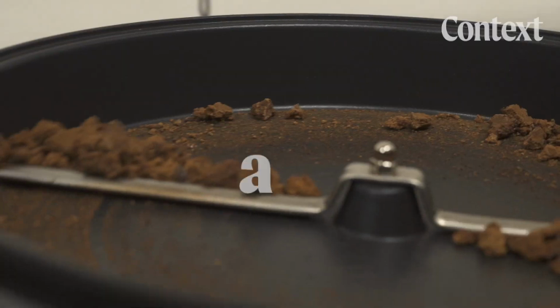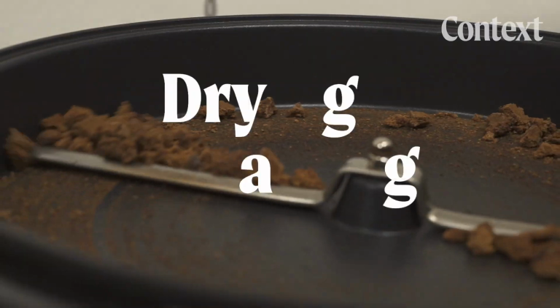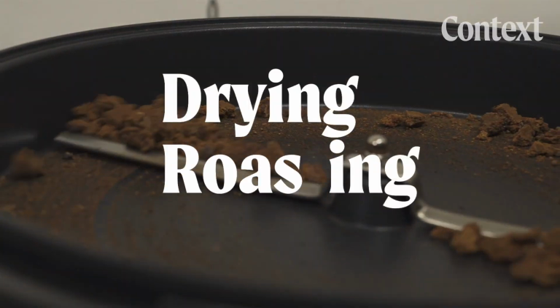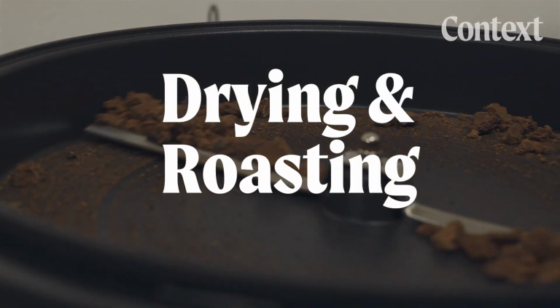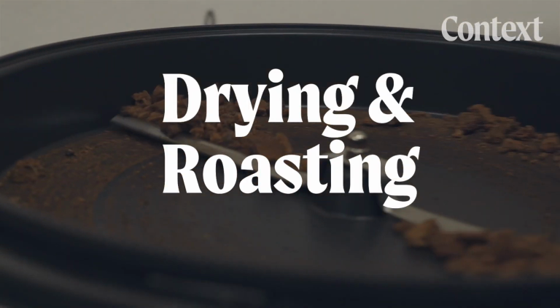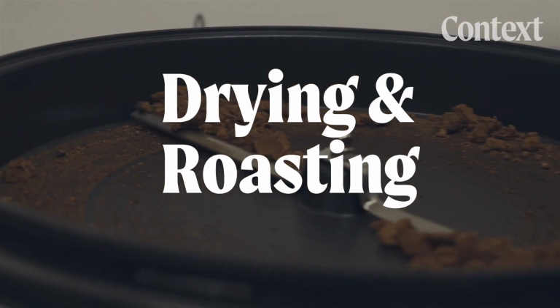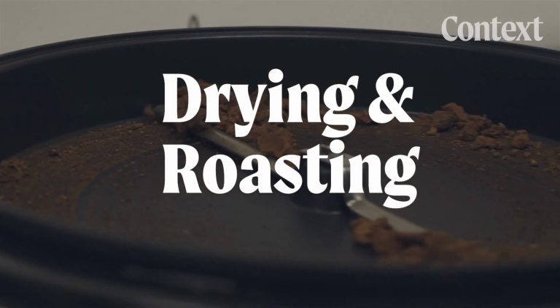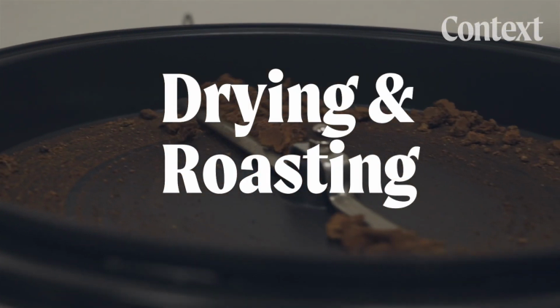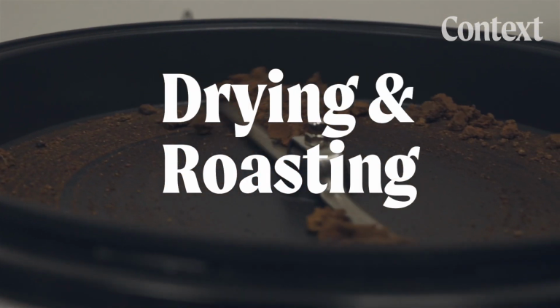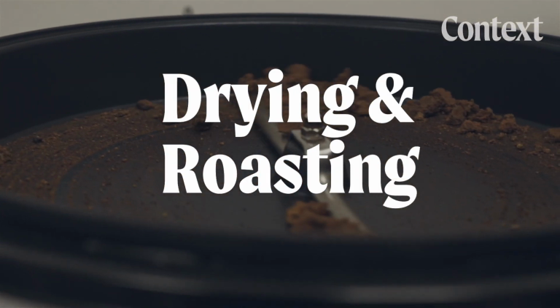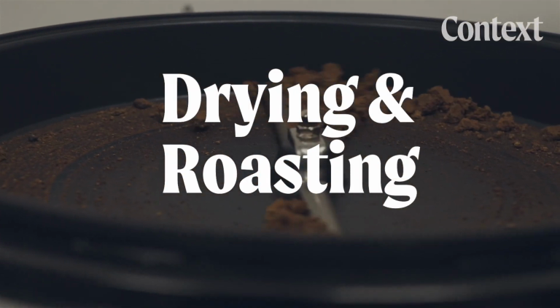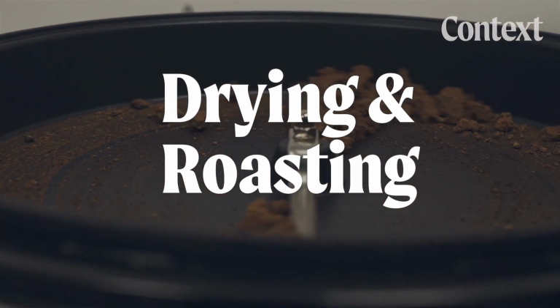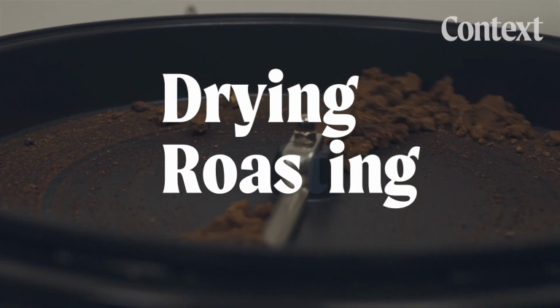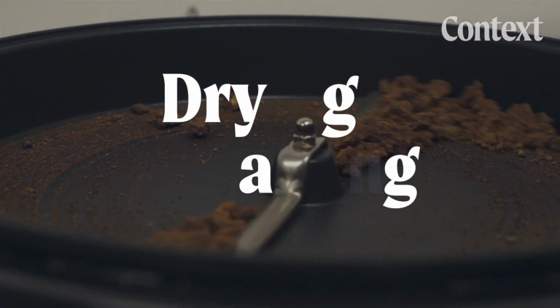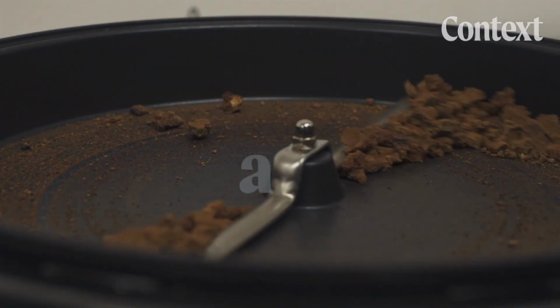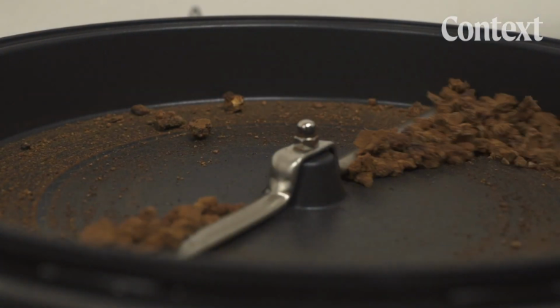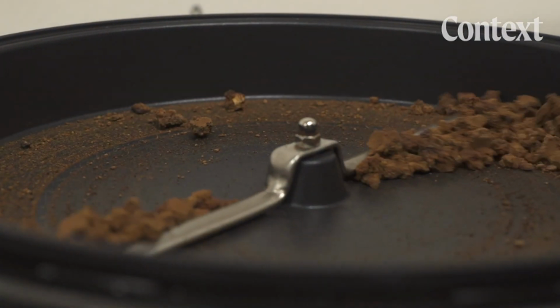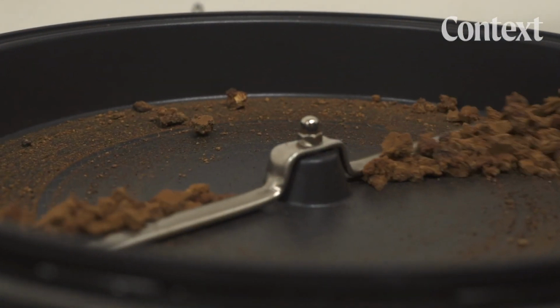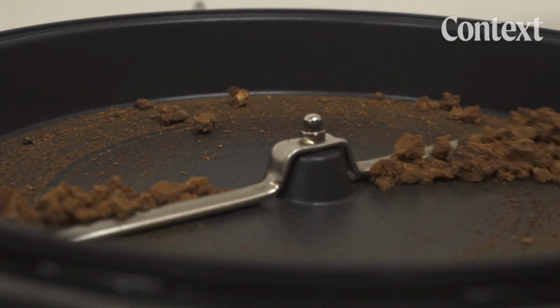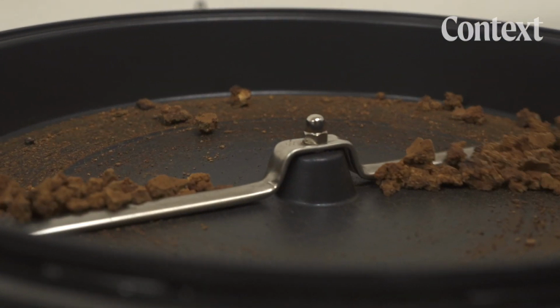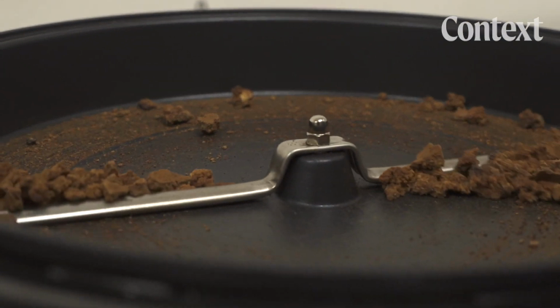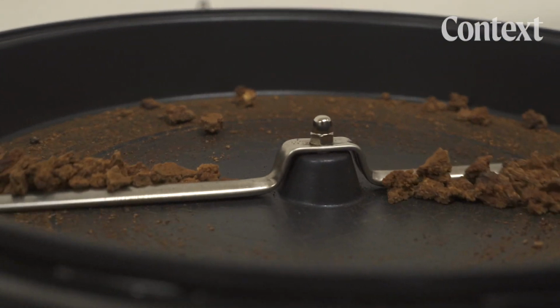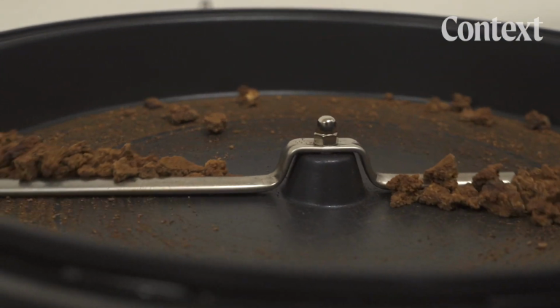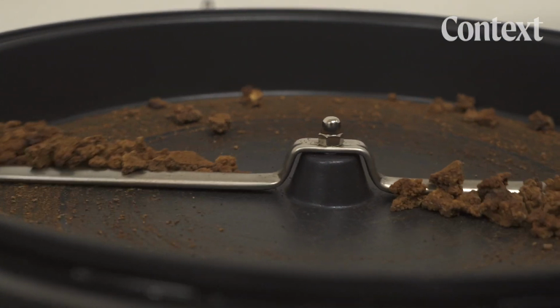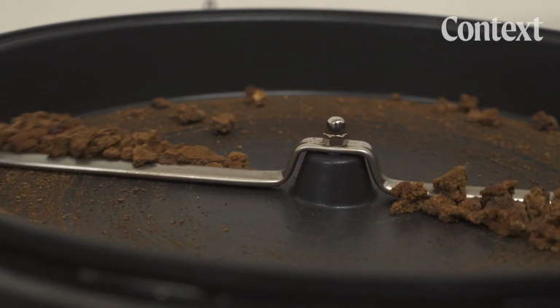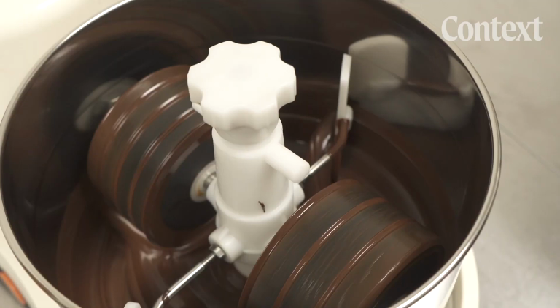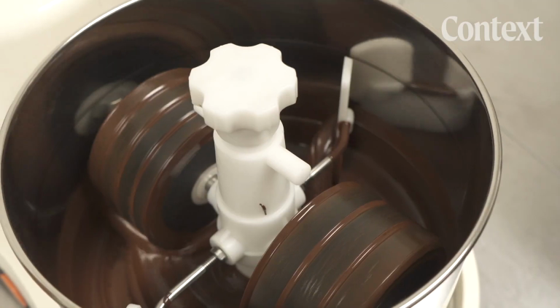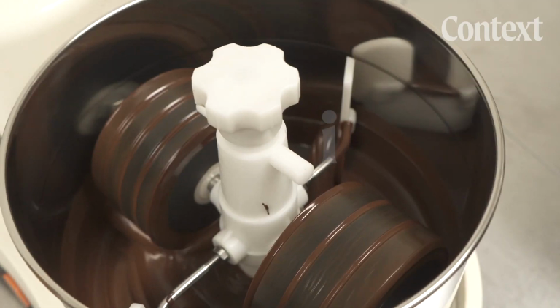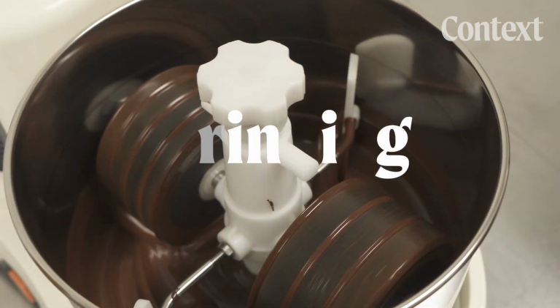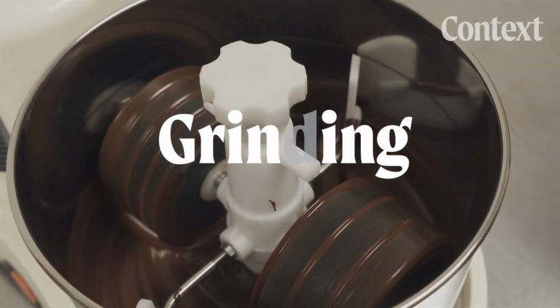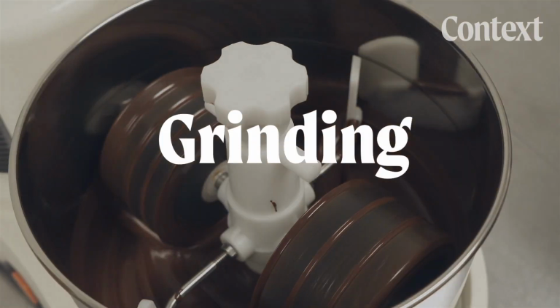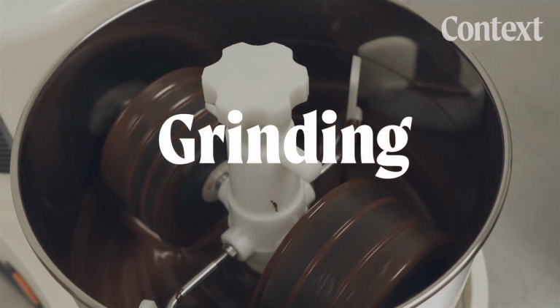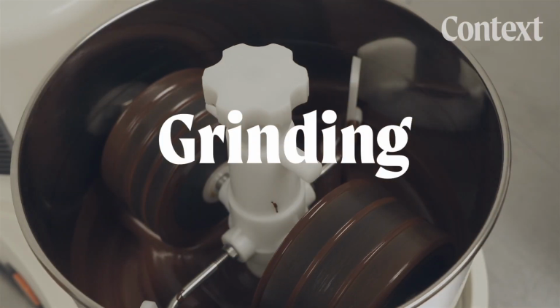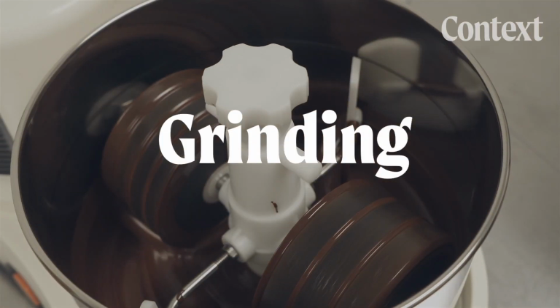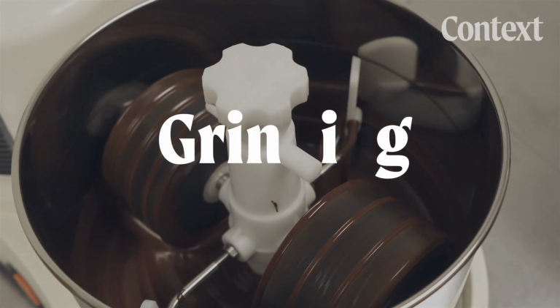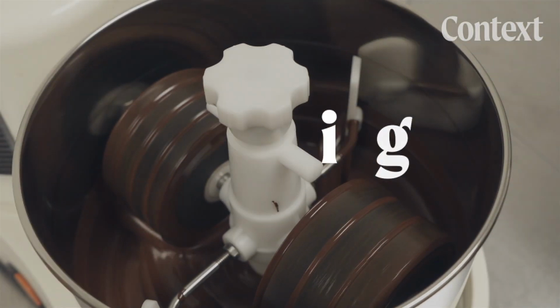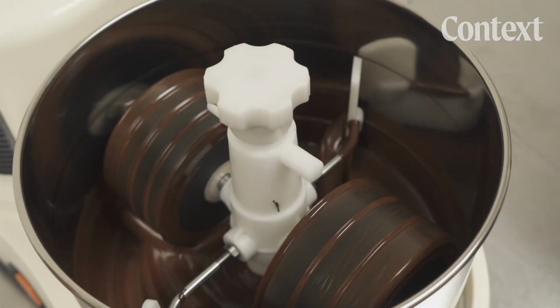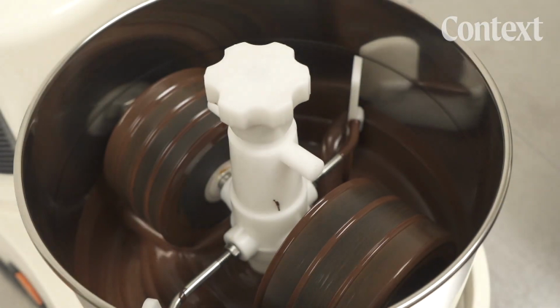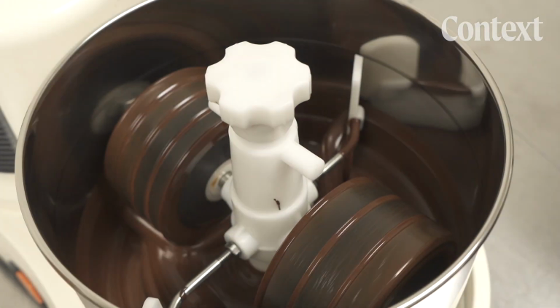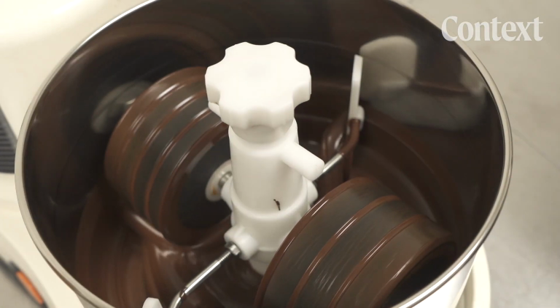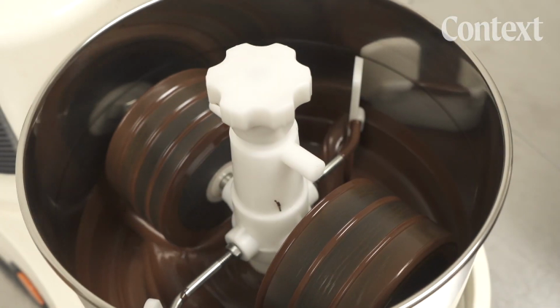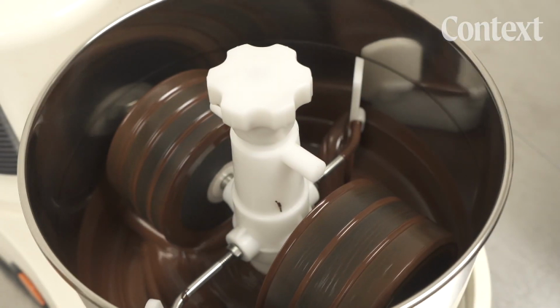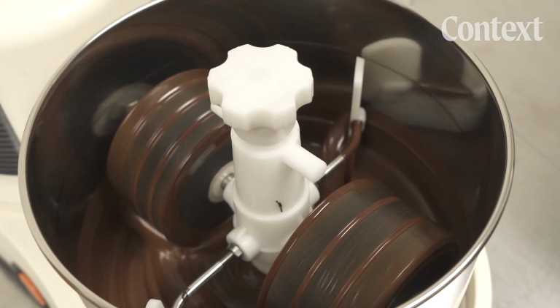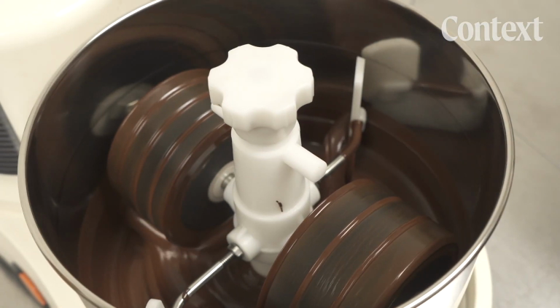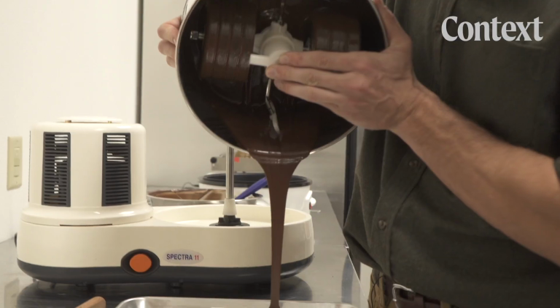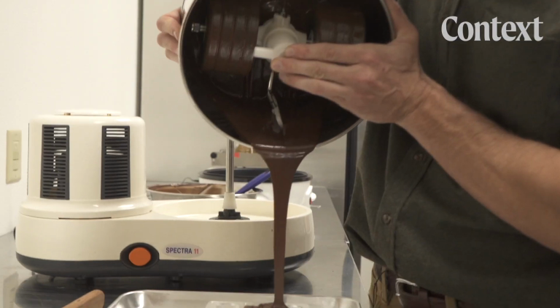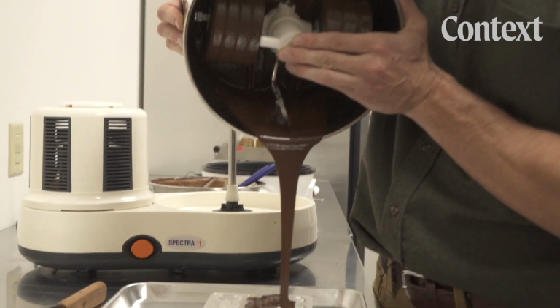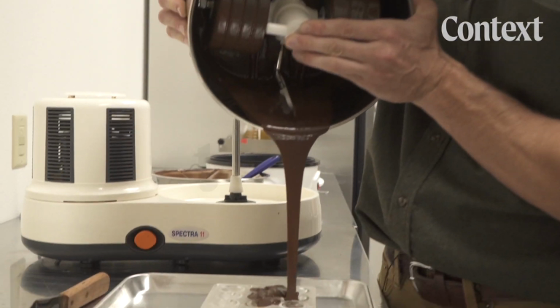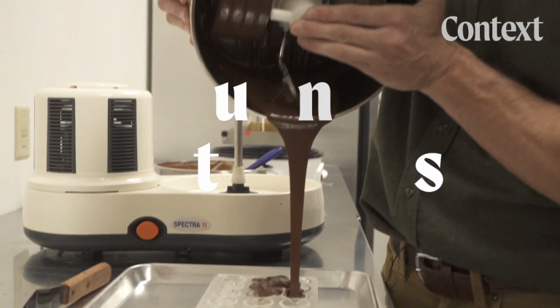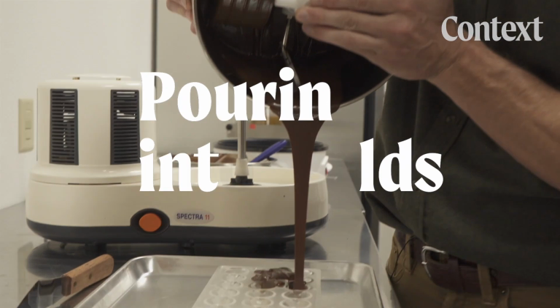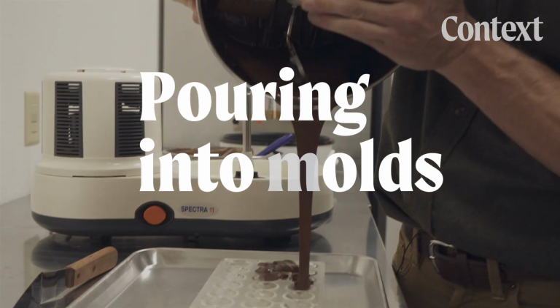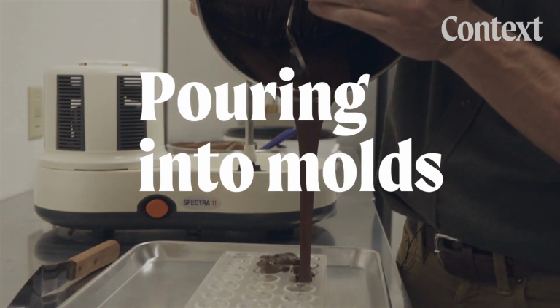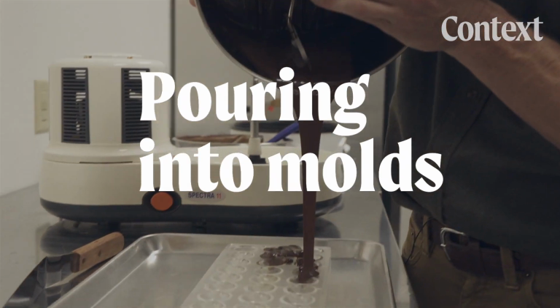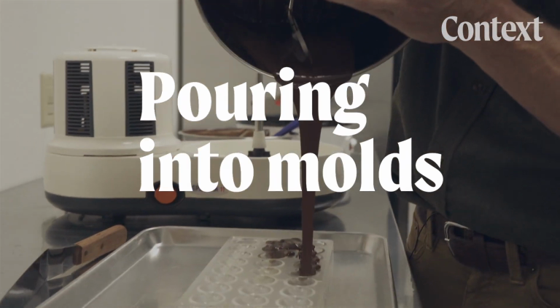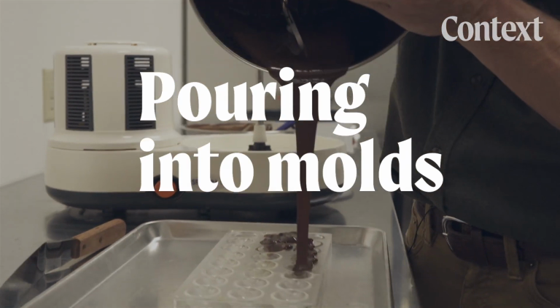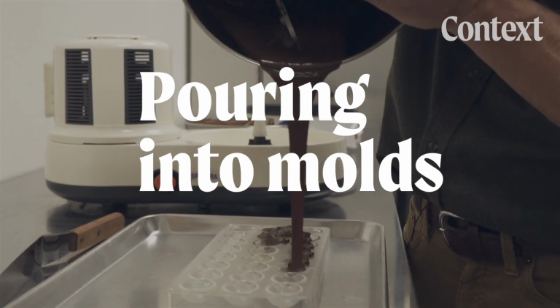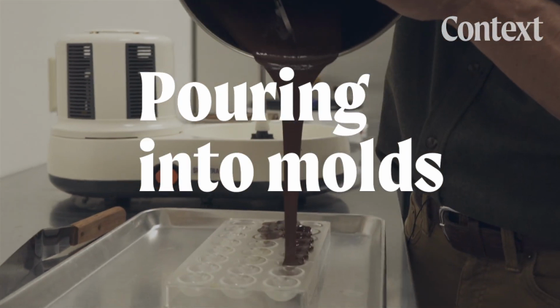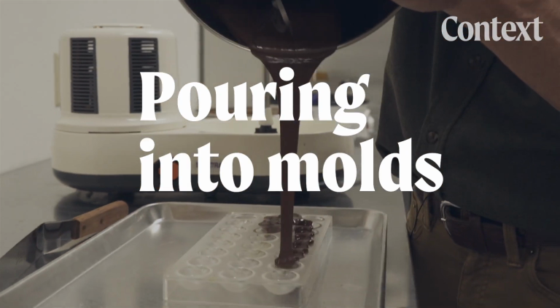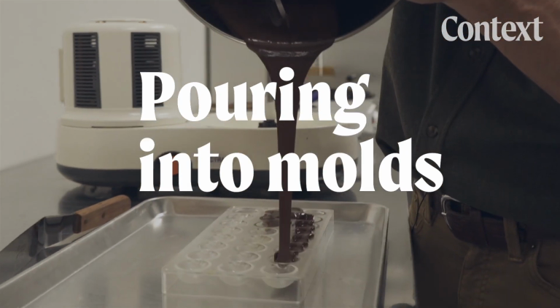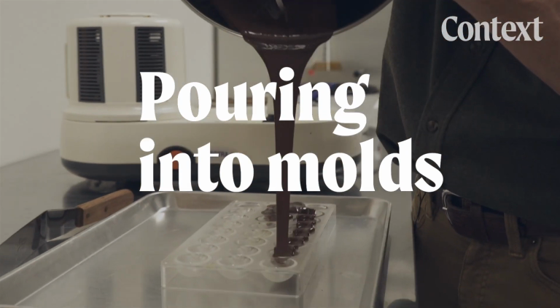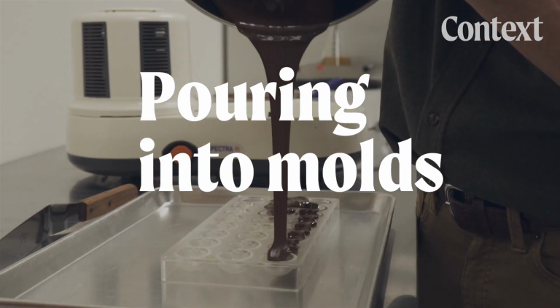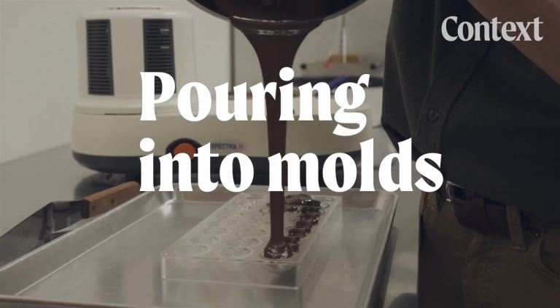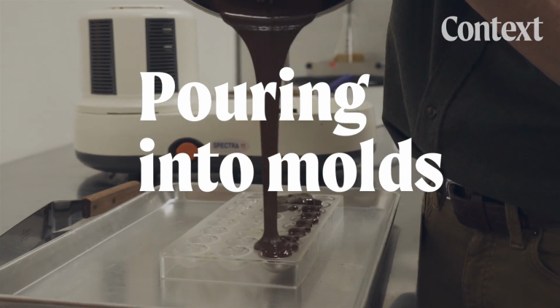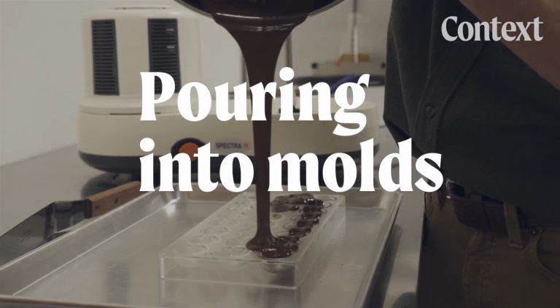Drying and roasting, grinding, and pouring them into molds for consumption.